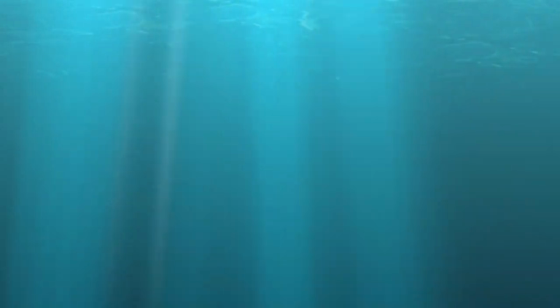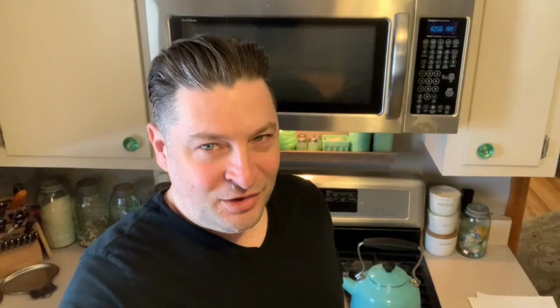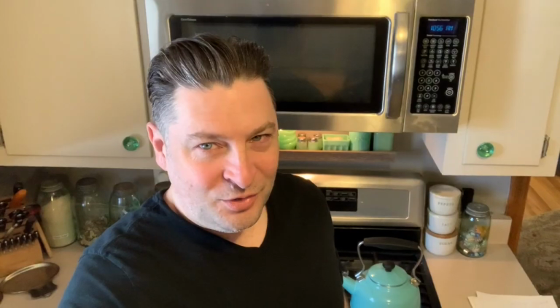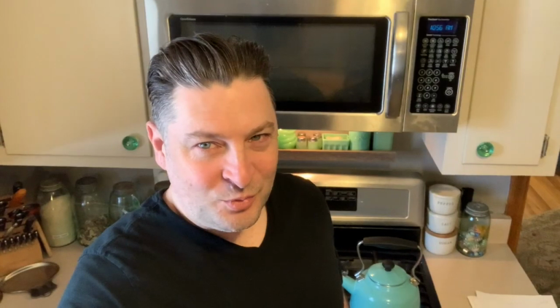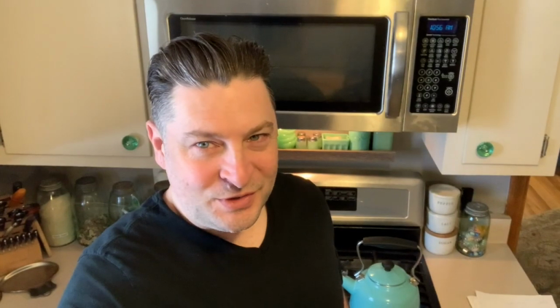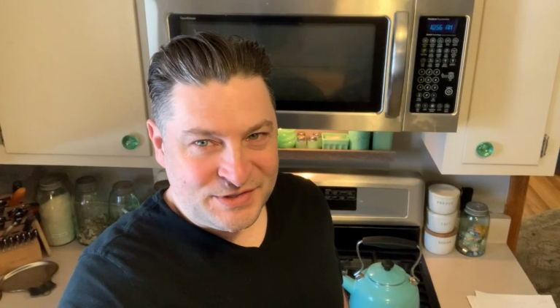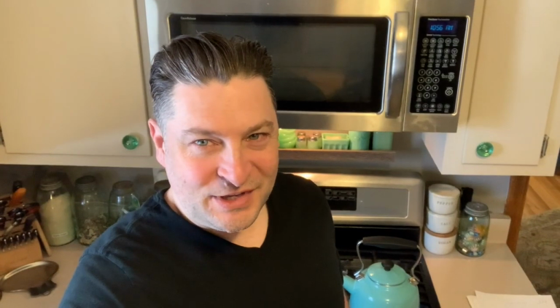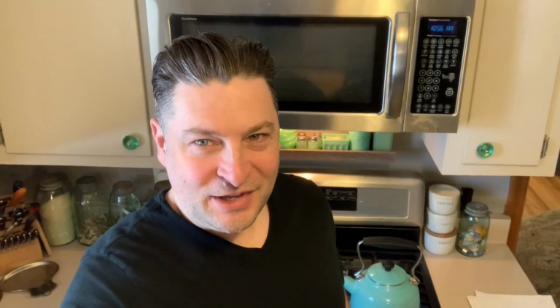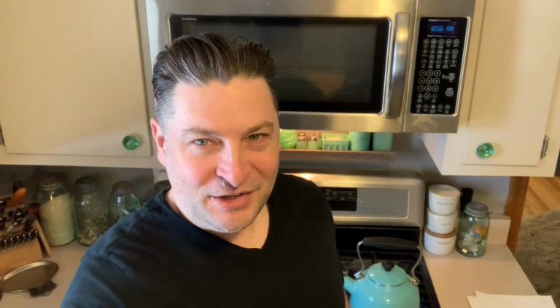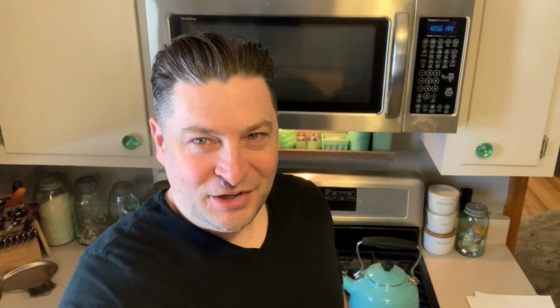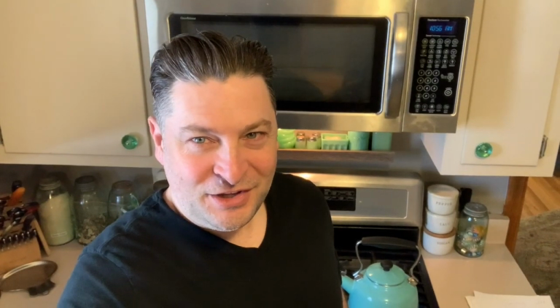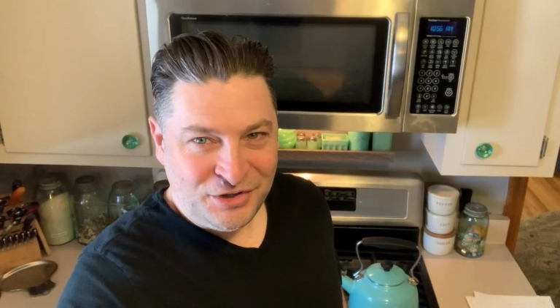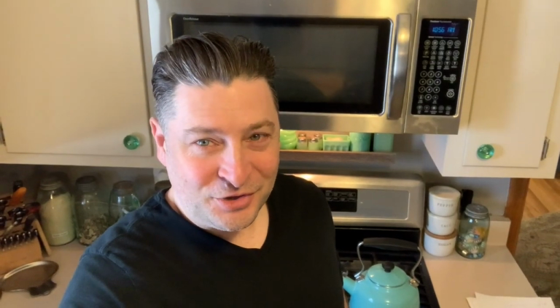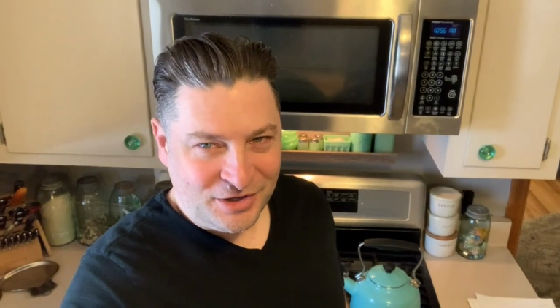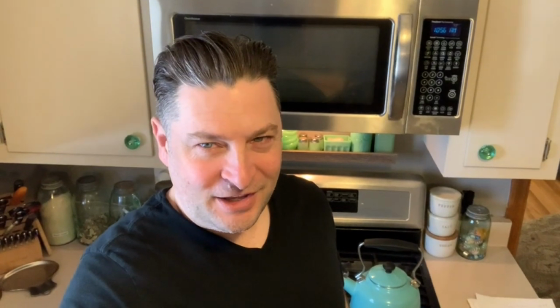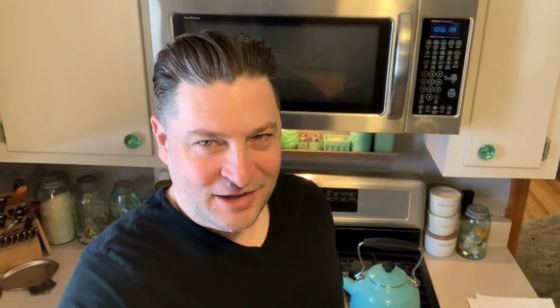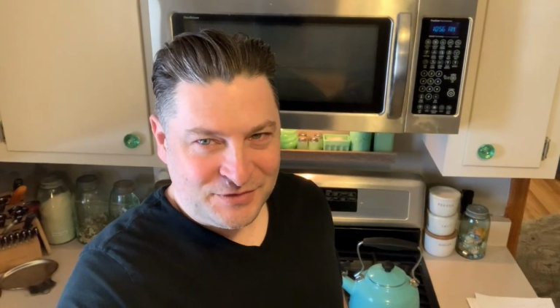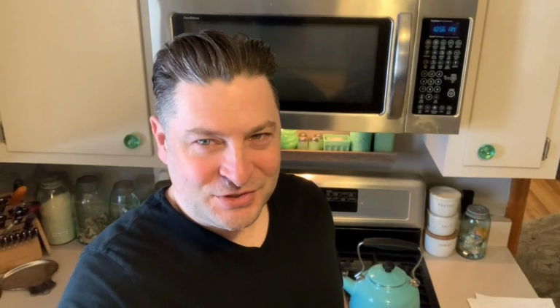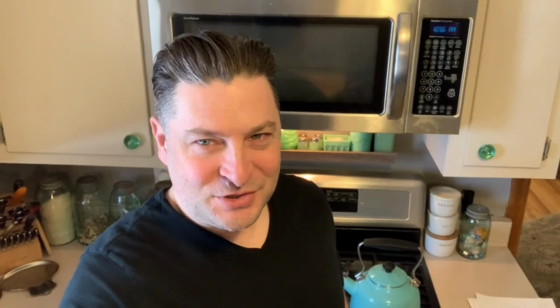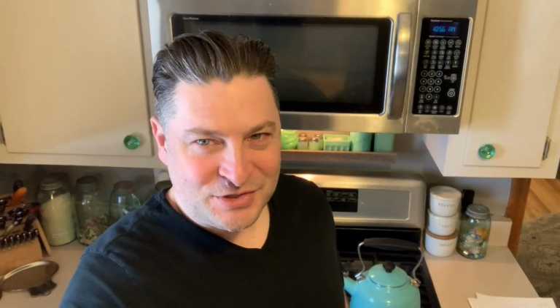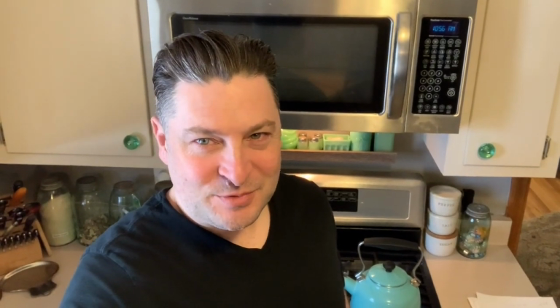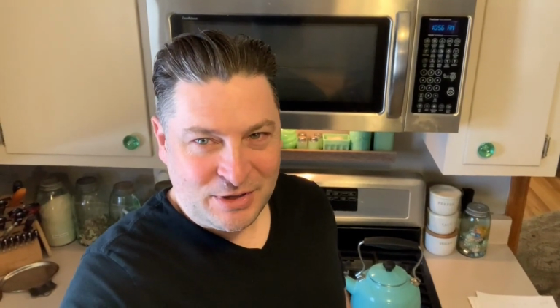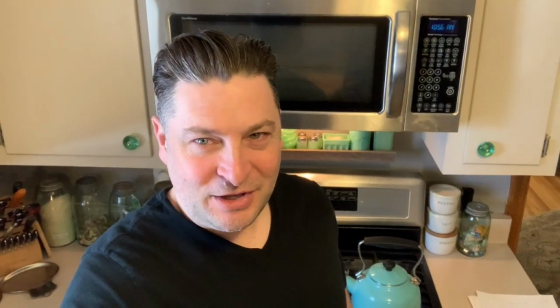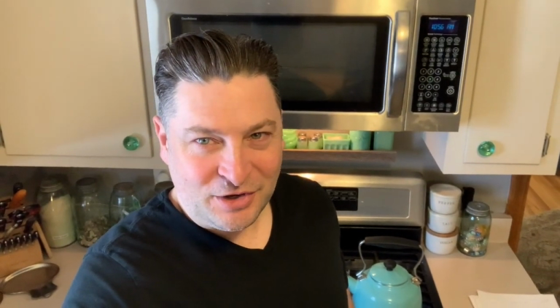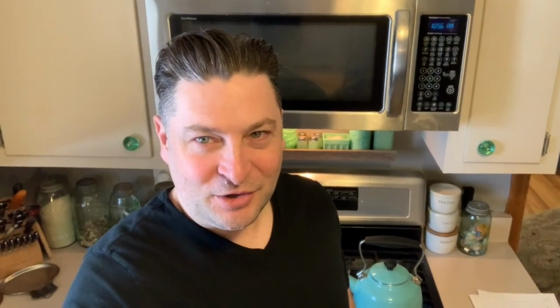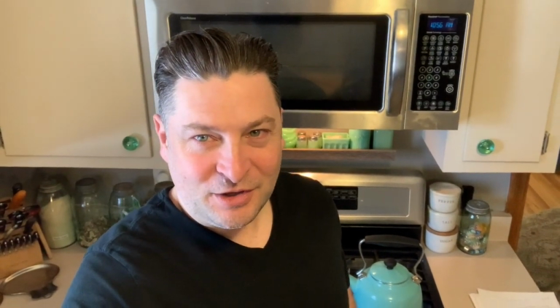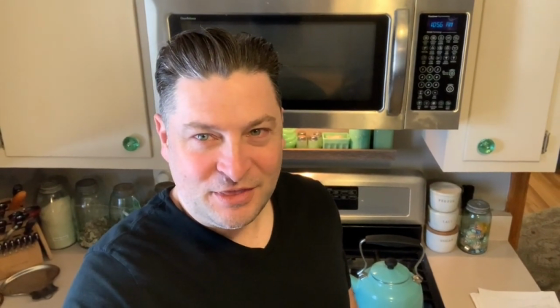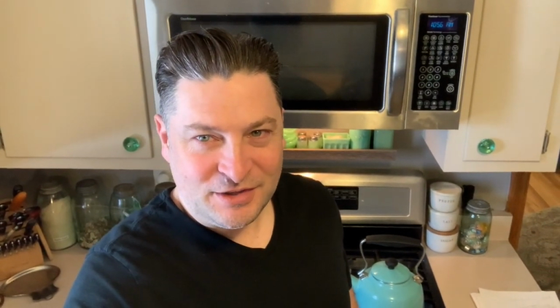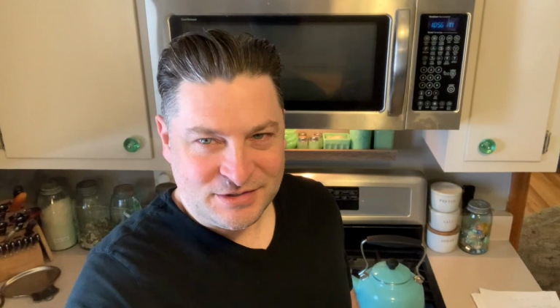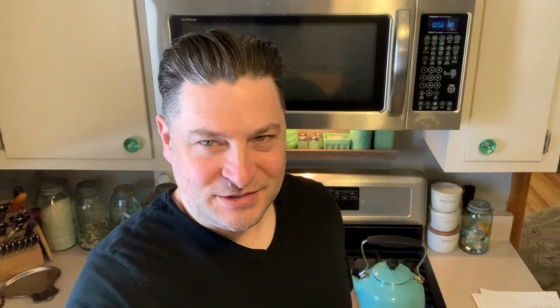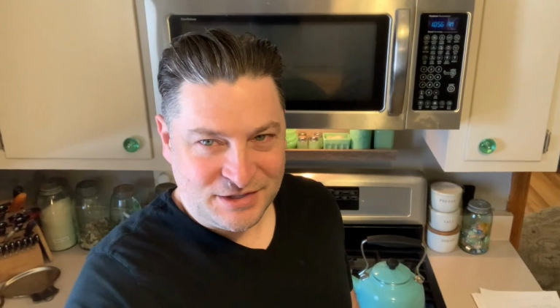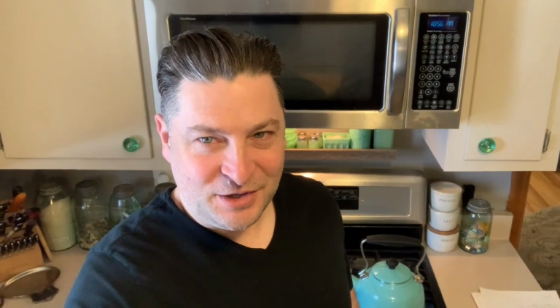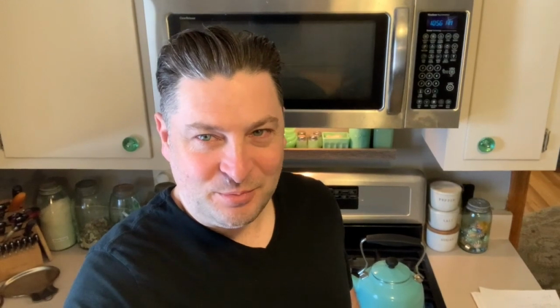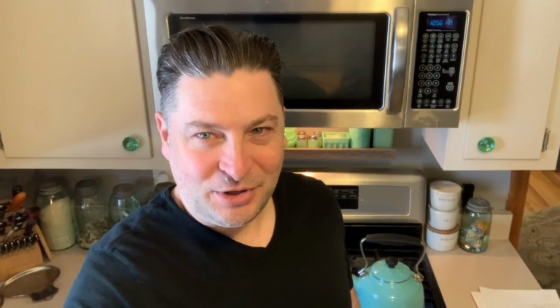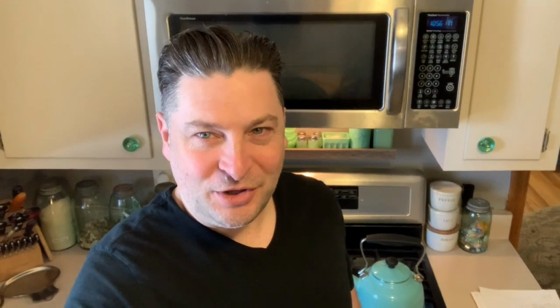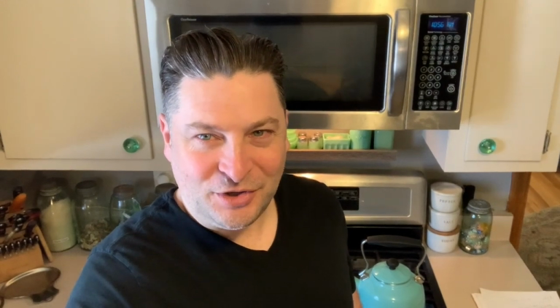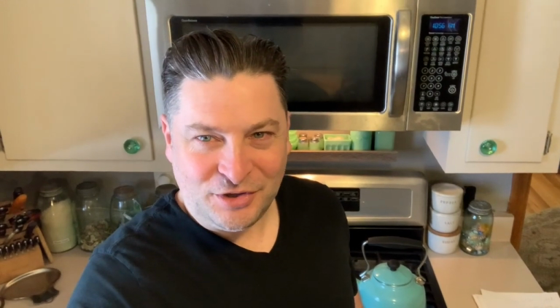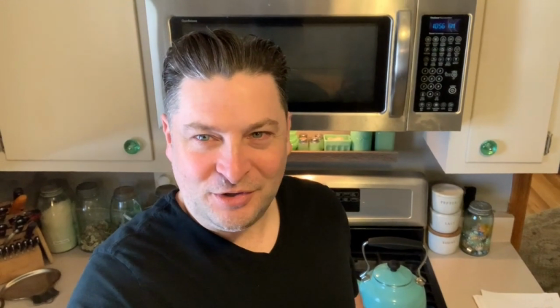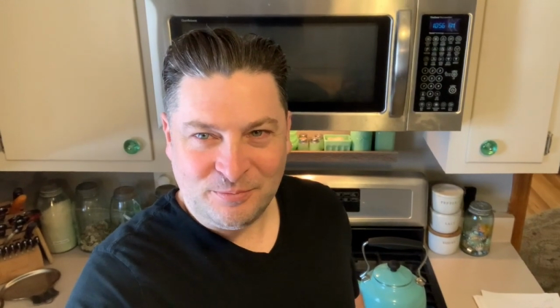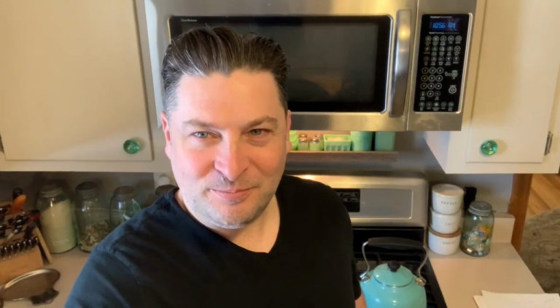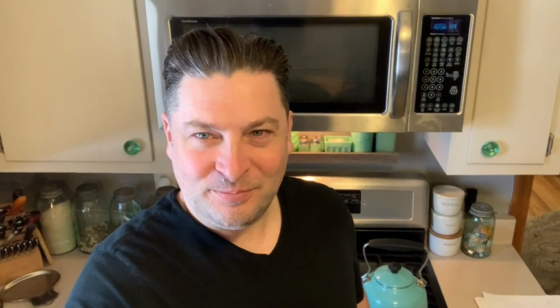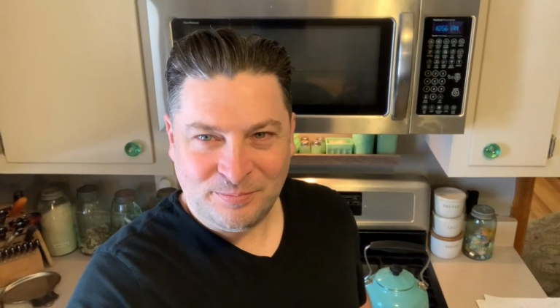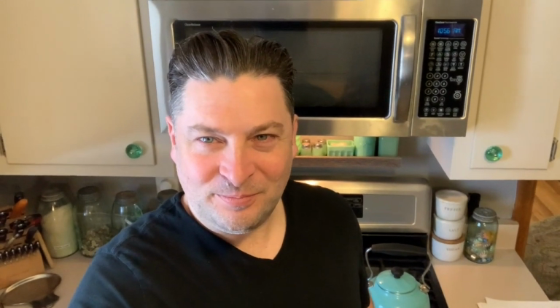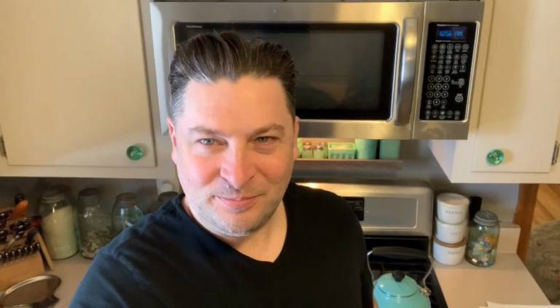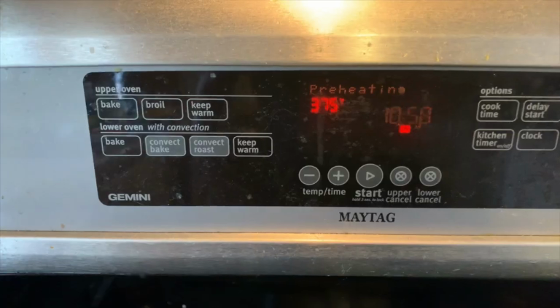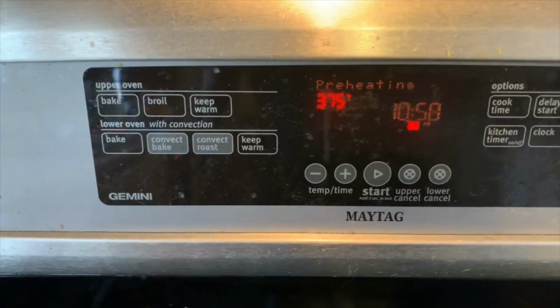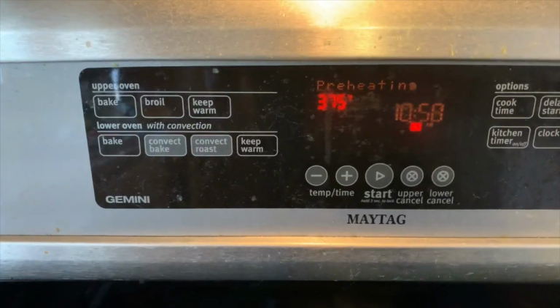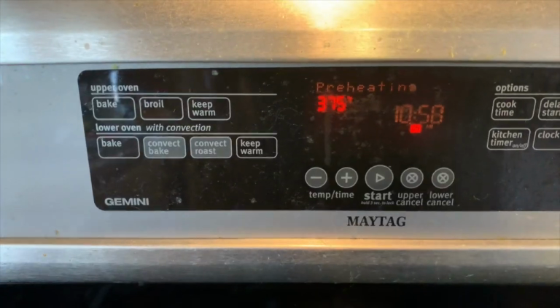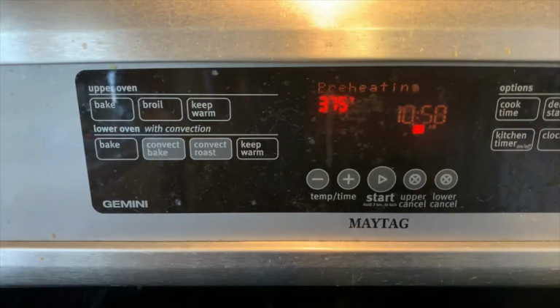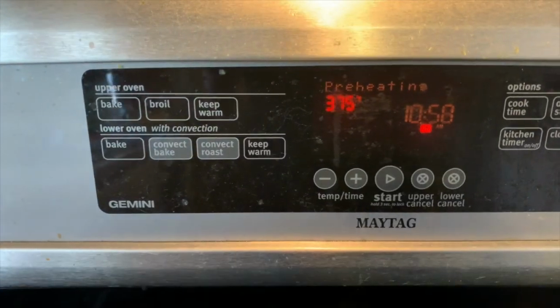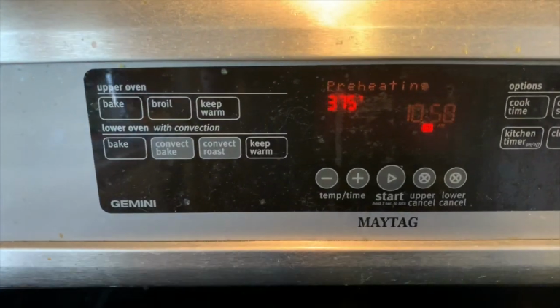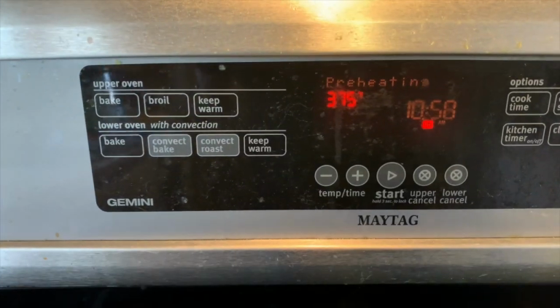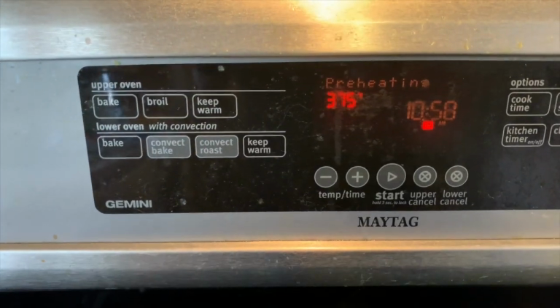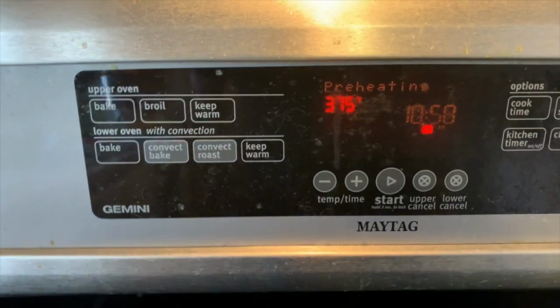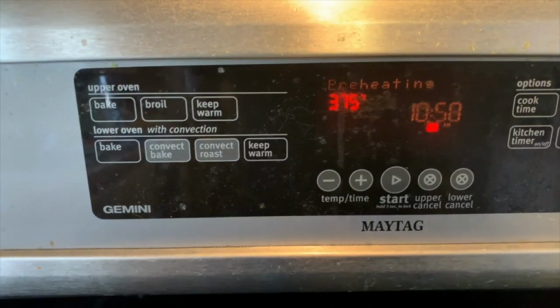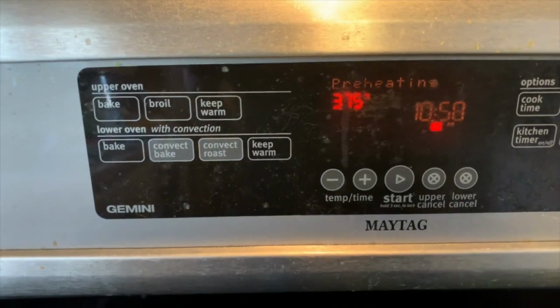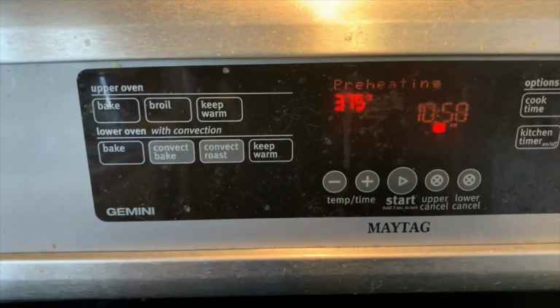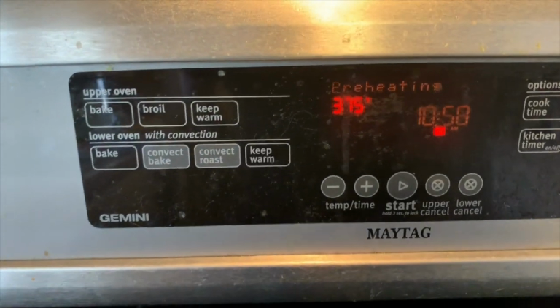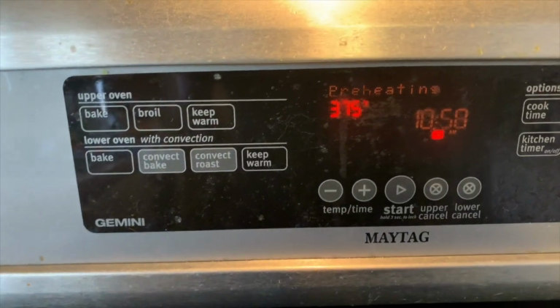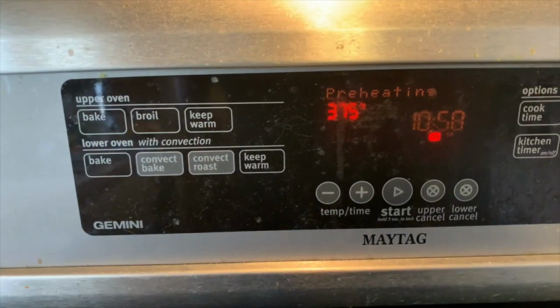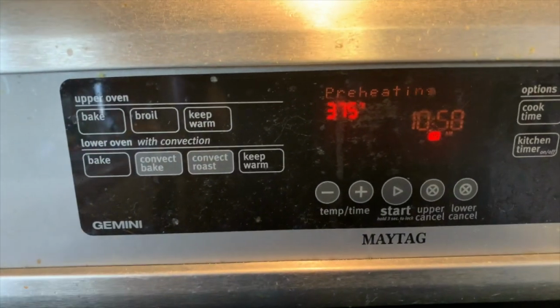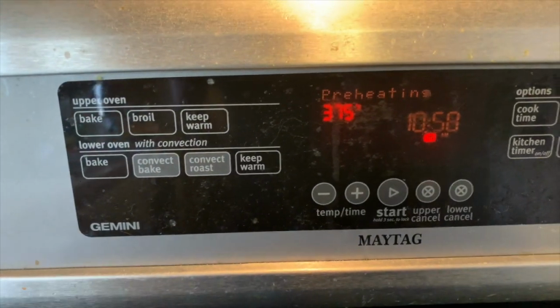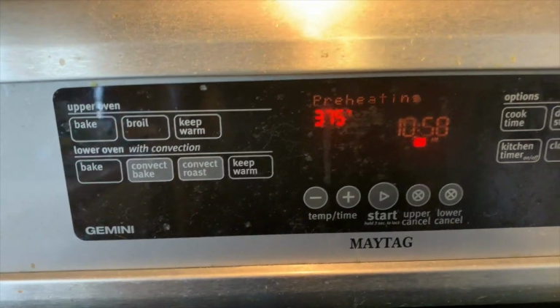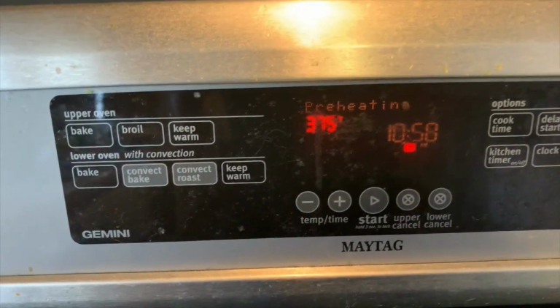Once again, you're going to have to trust me here. This is going to be good. Preheat your oven to 375.